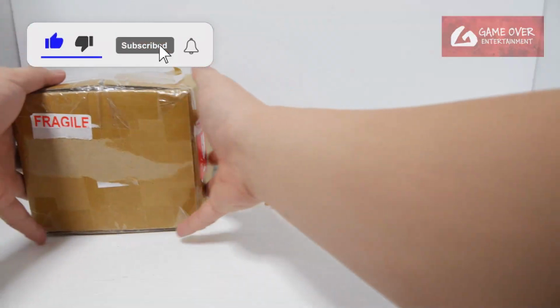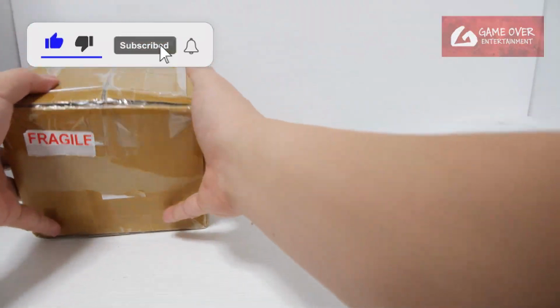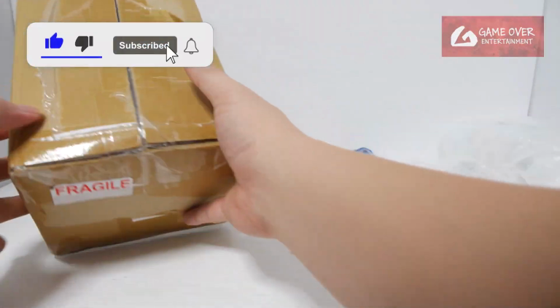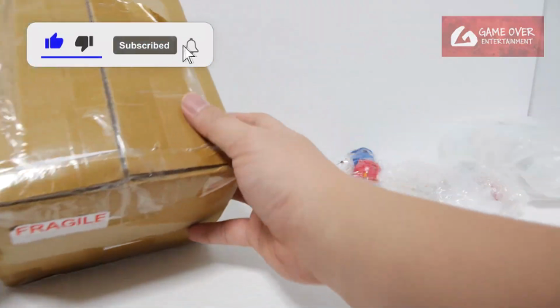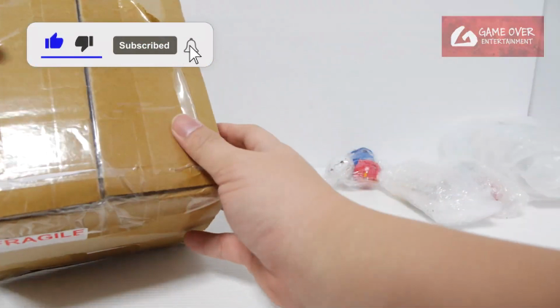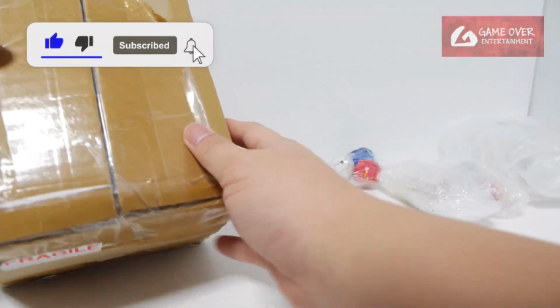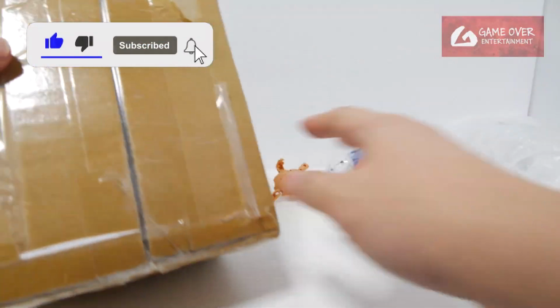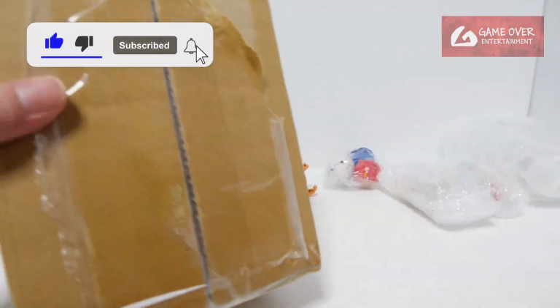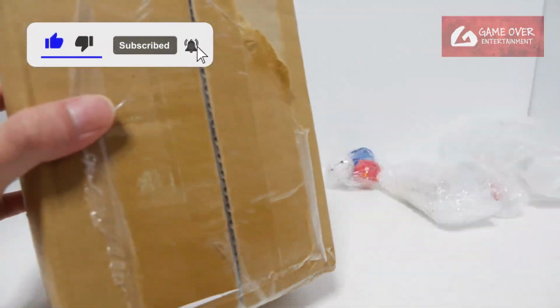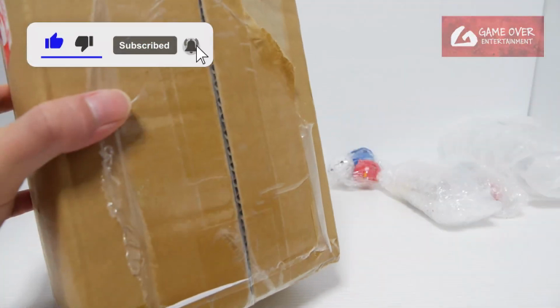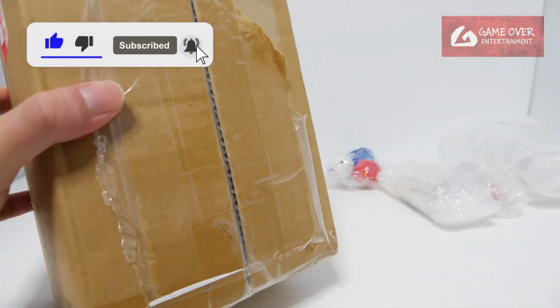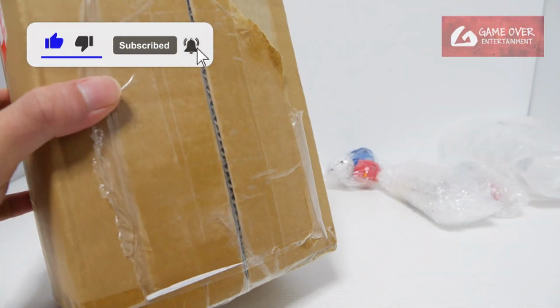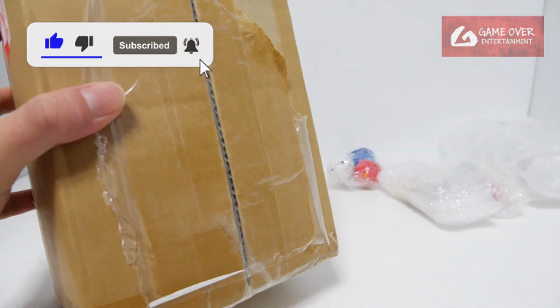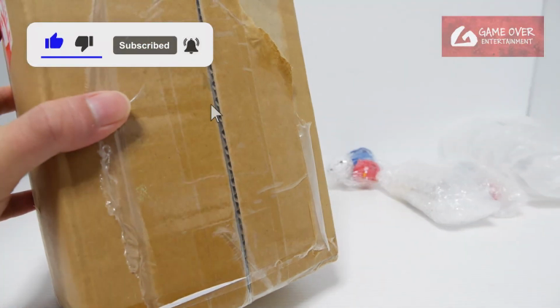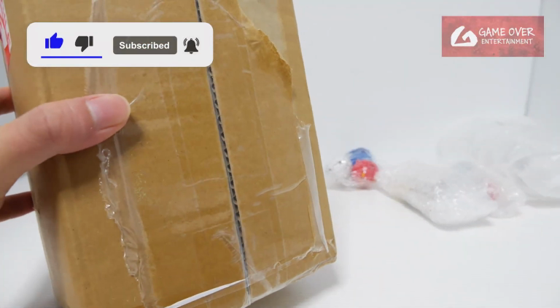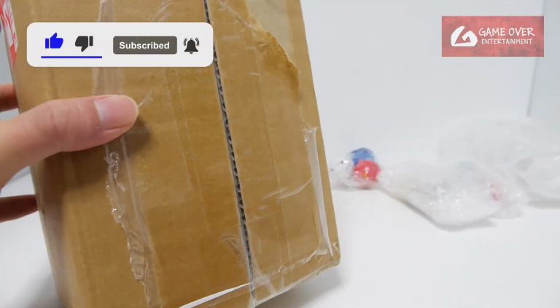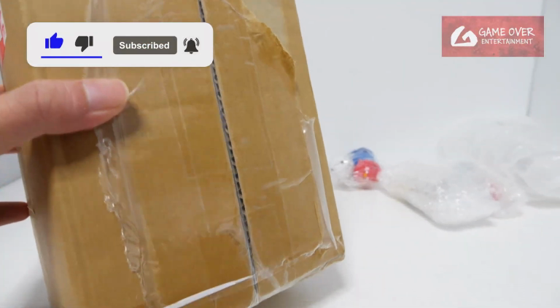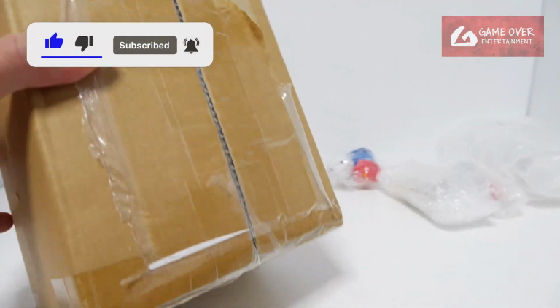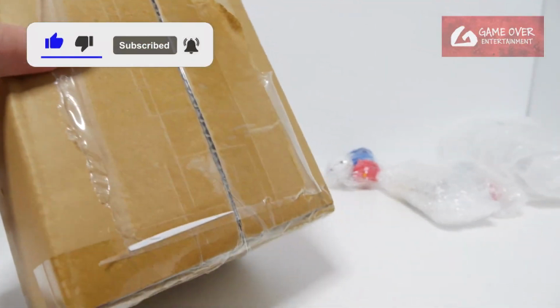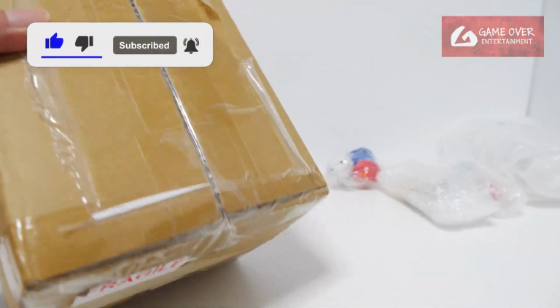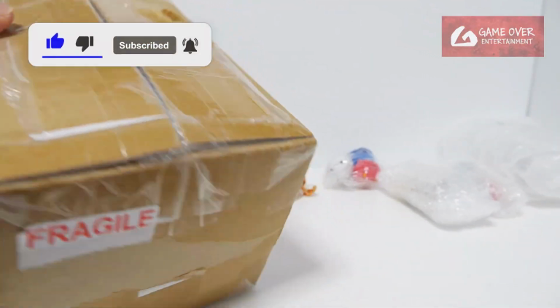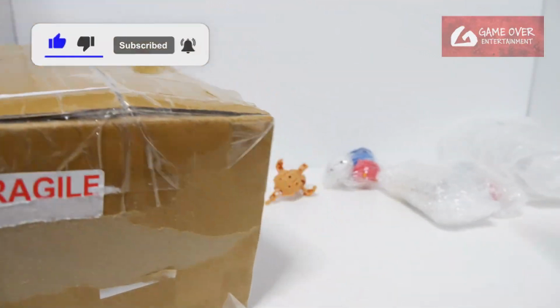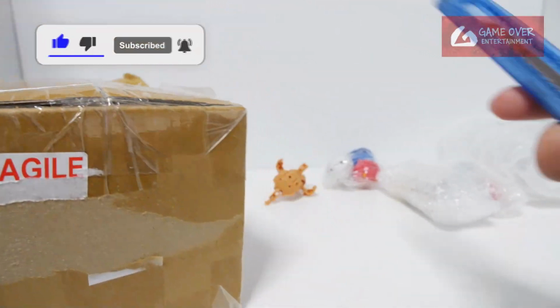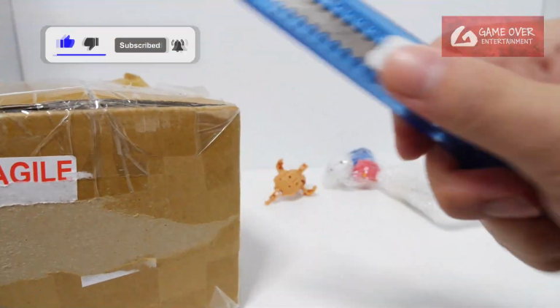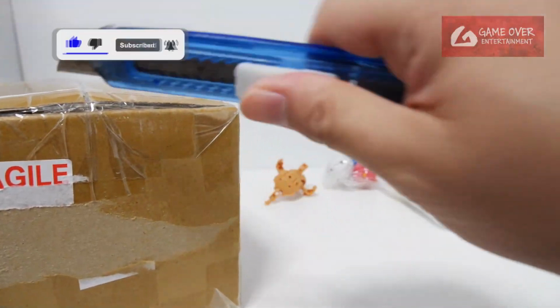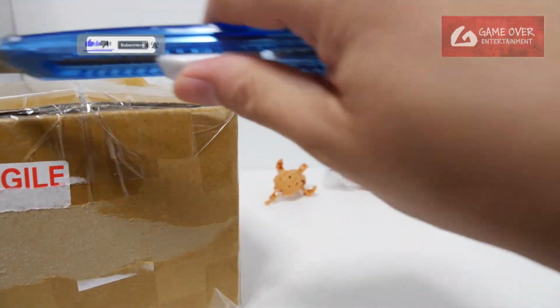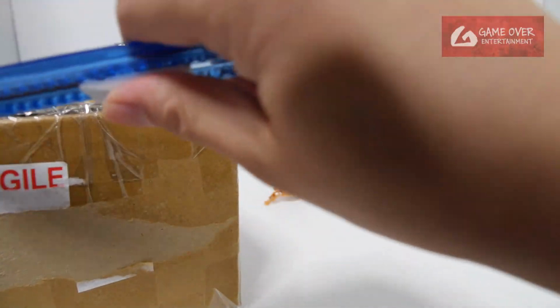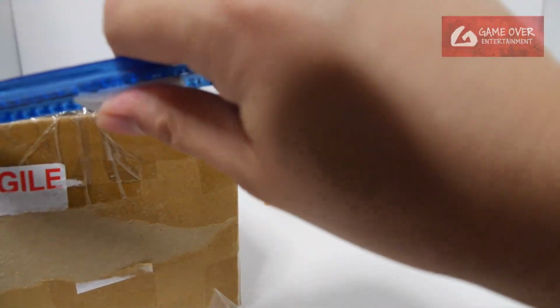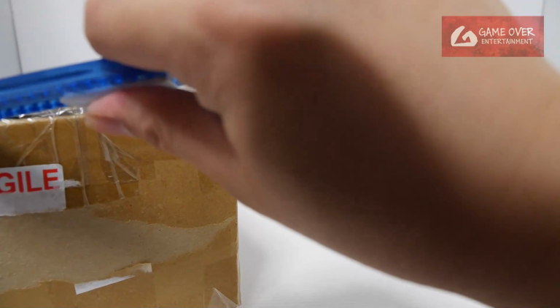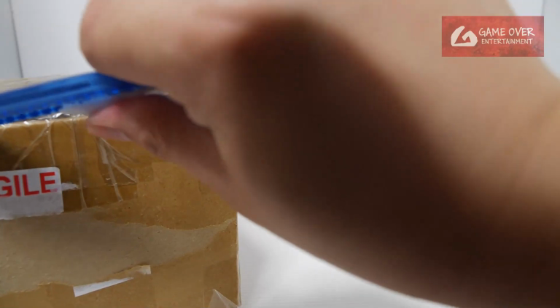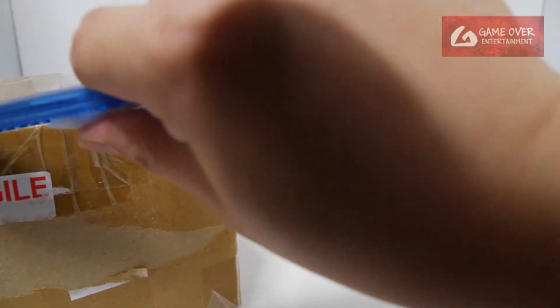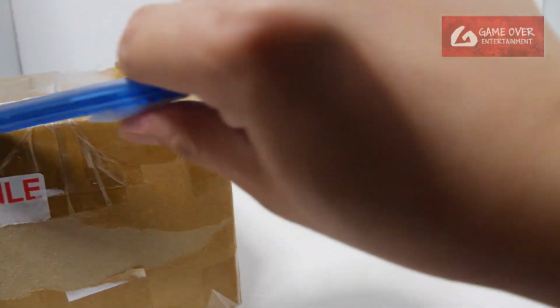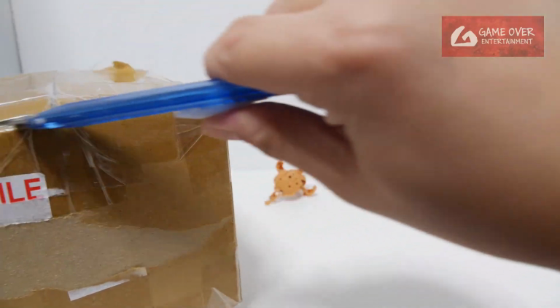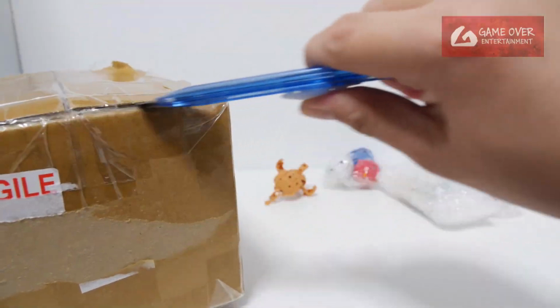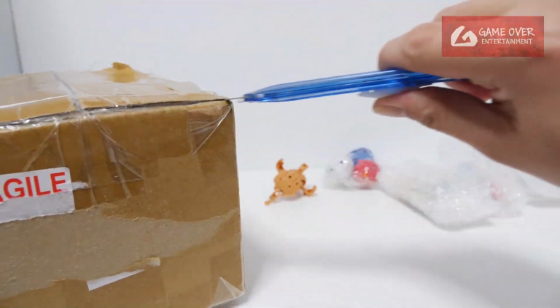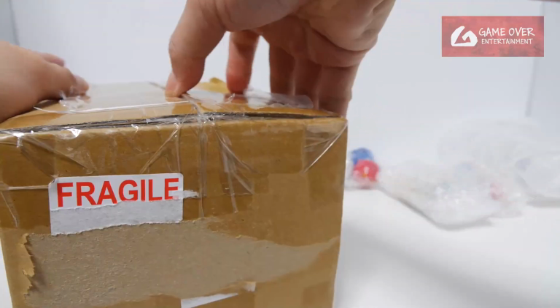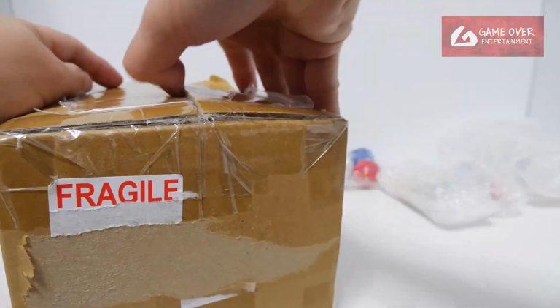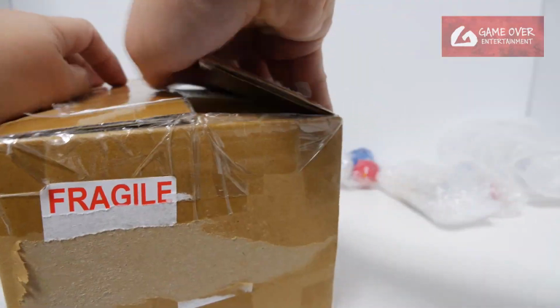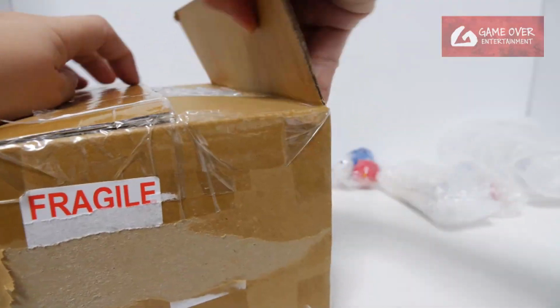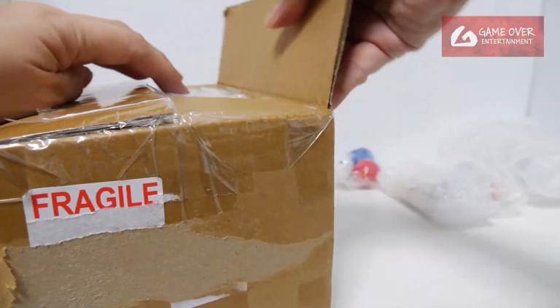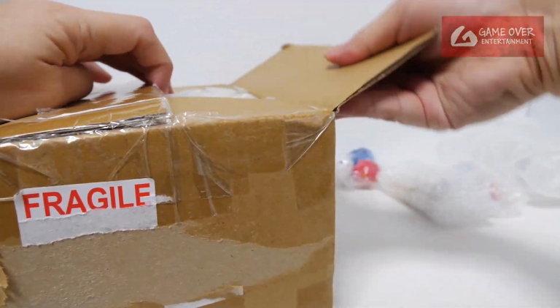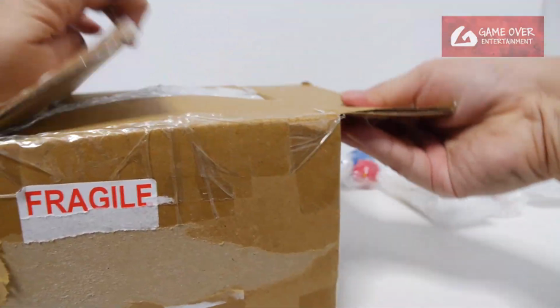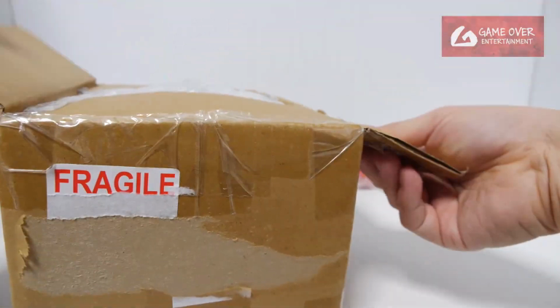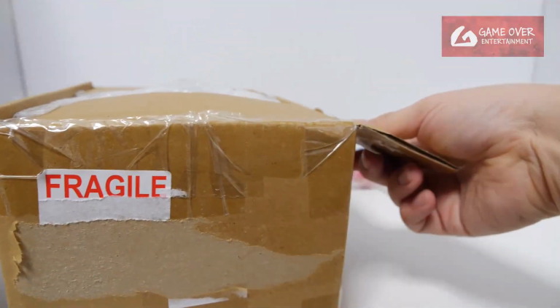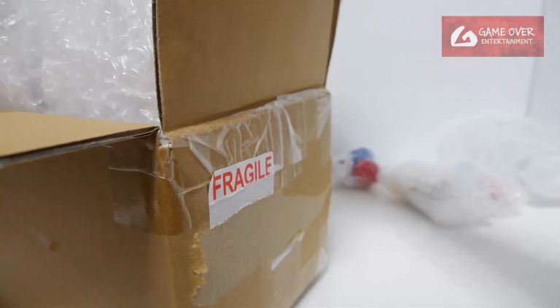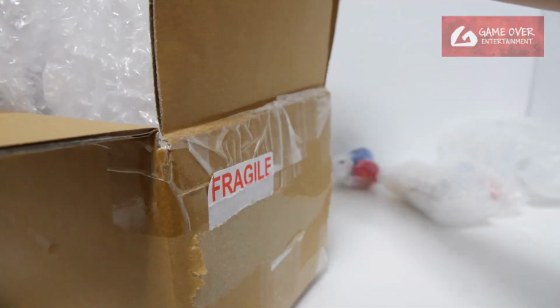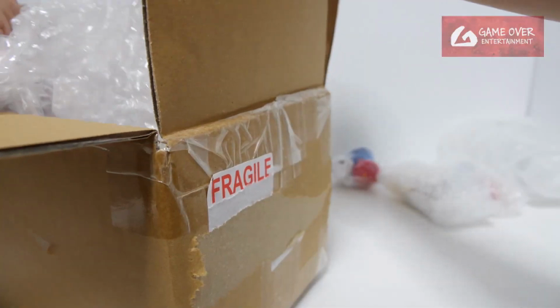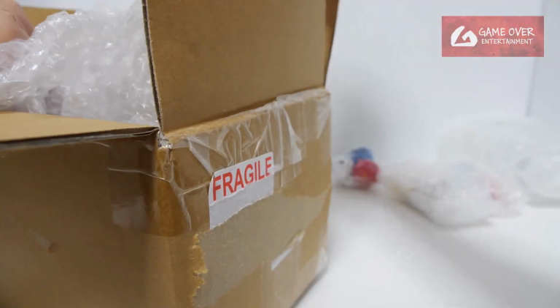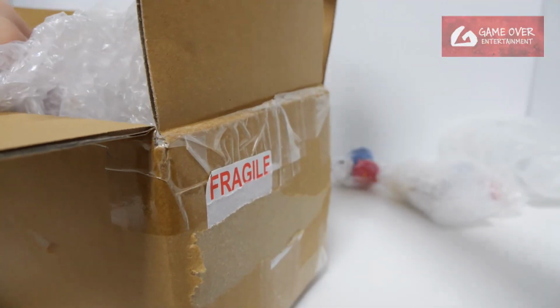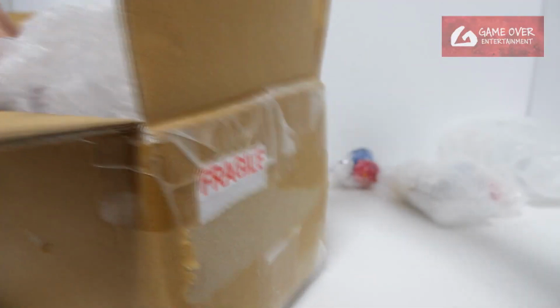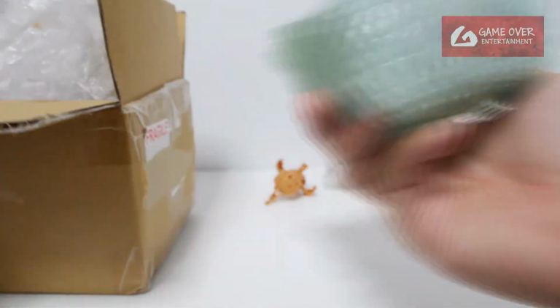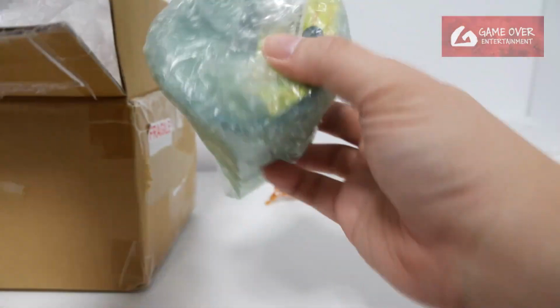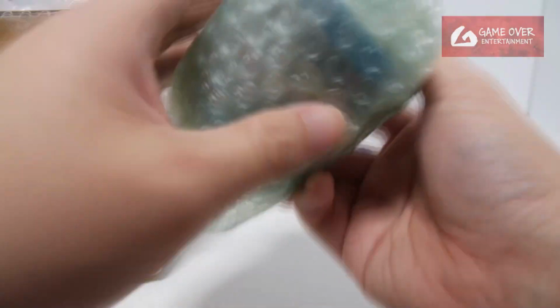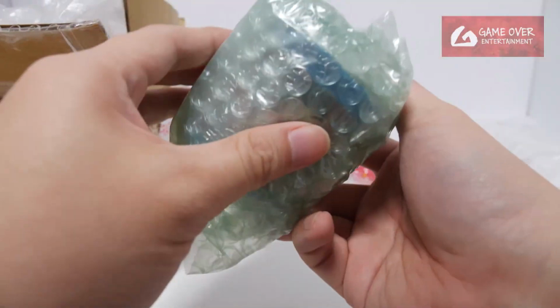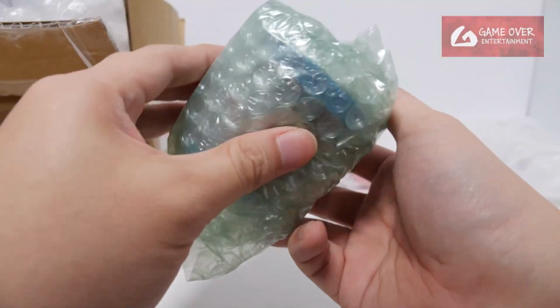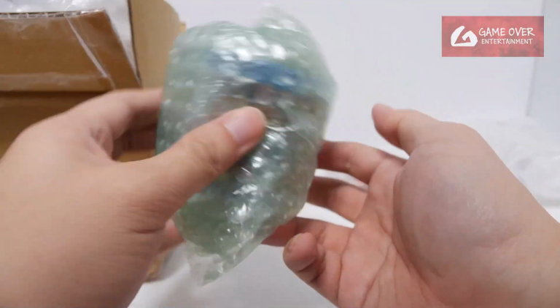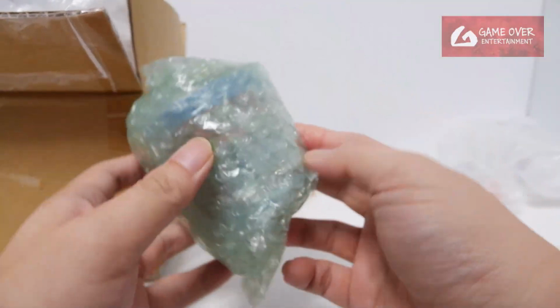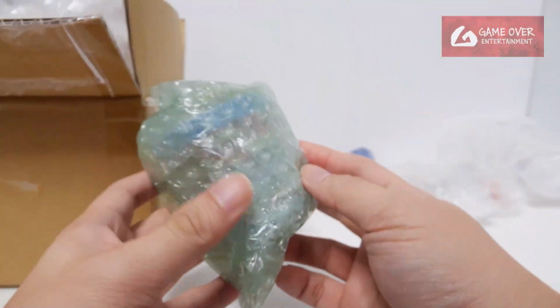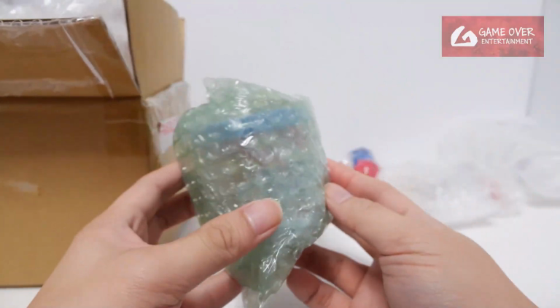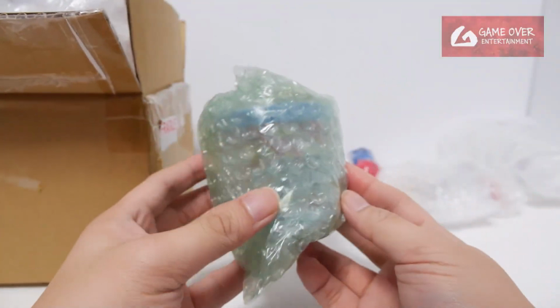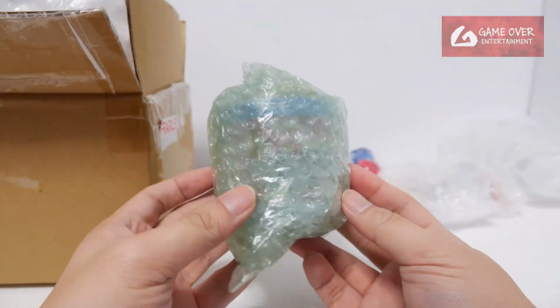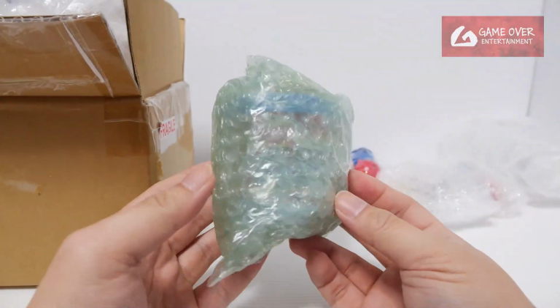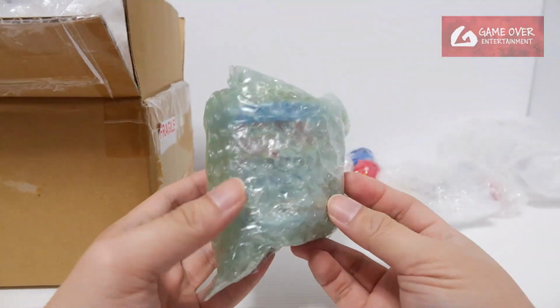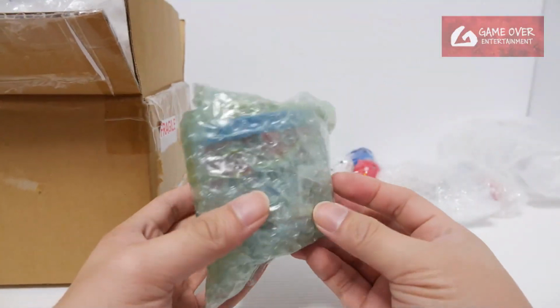Okay, and the last box — it's smaller than I expected.